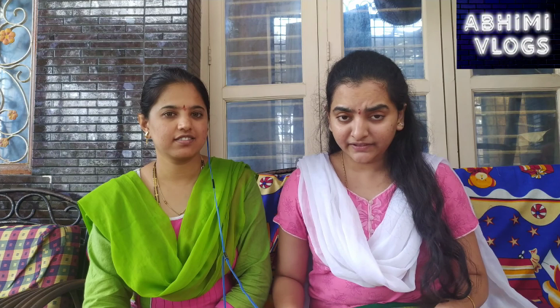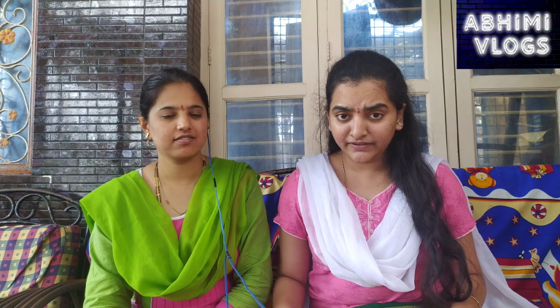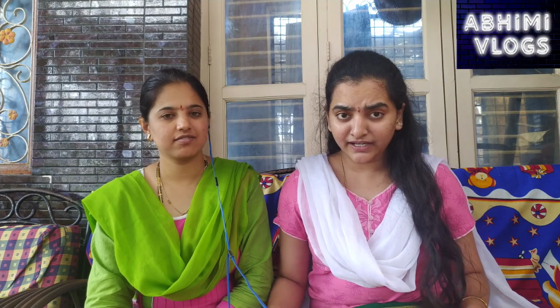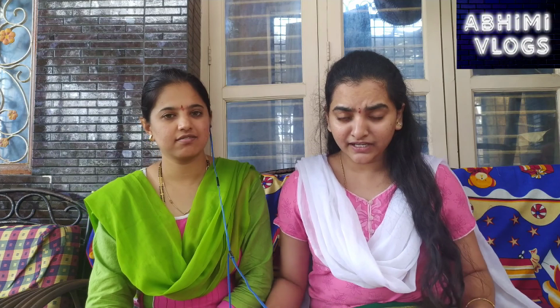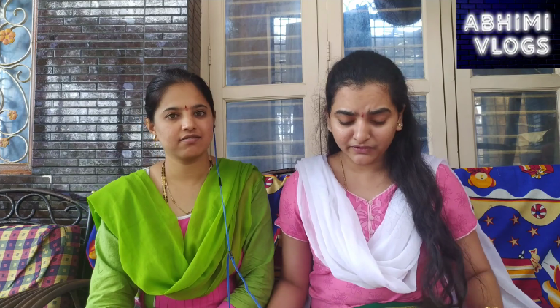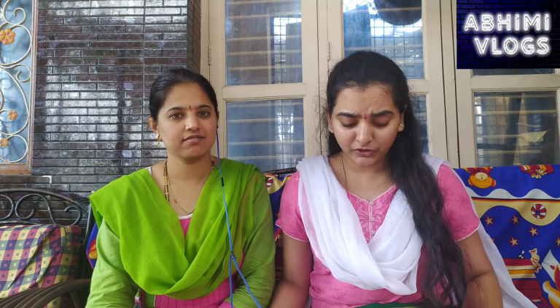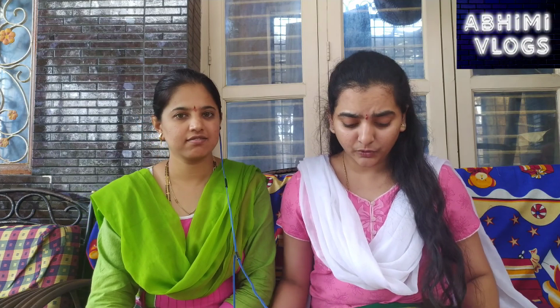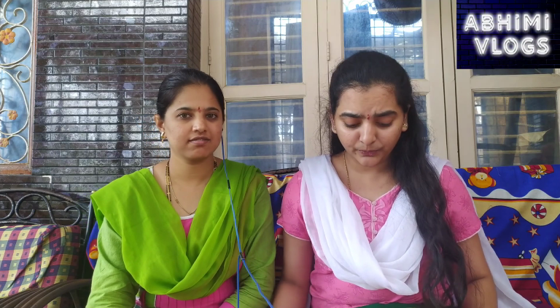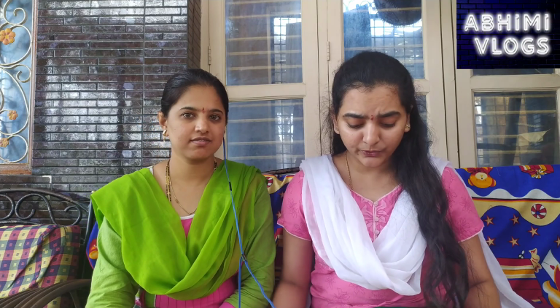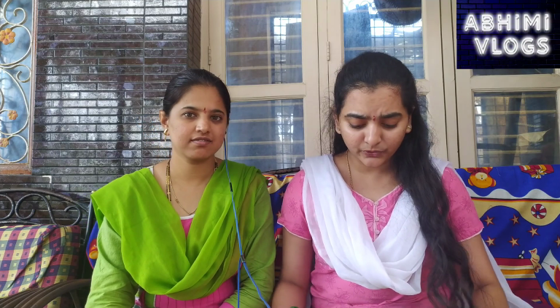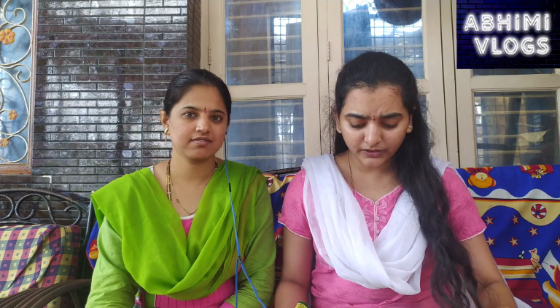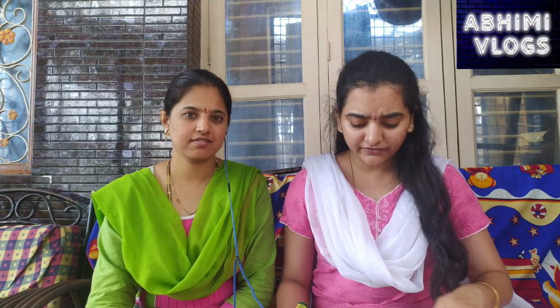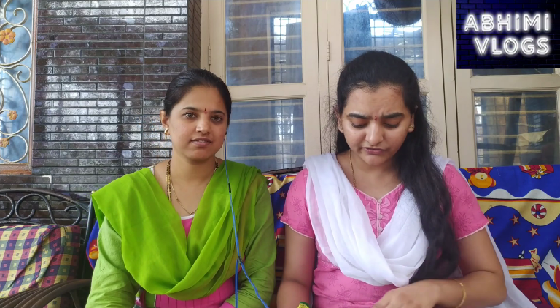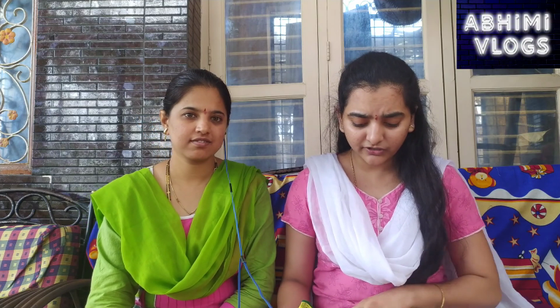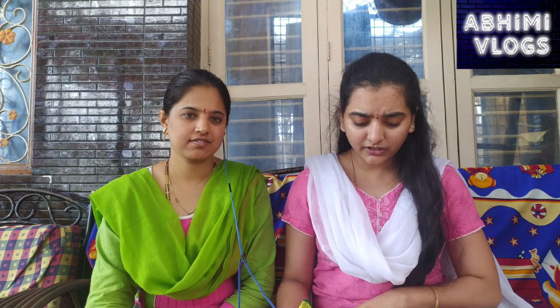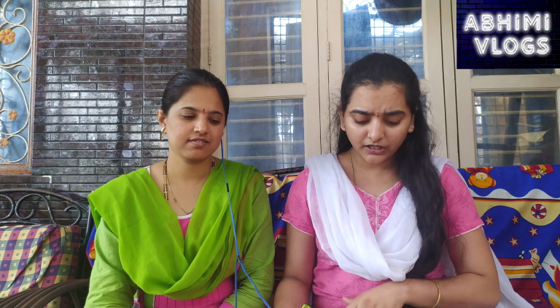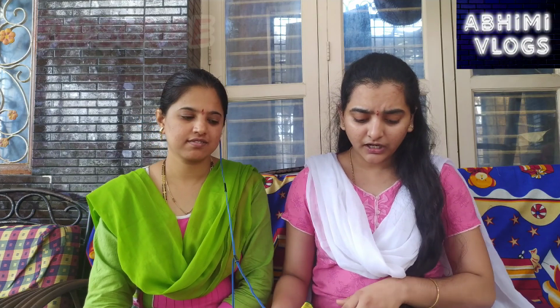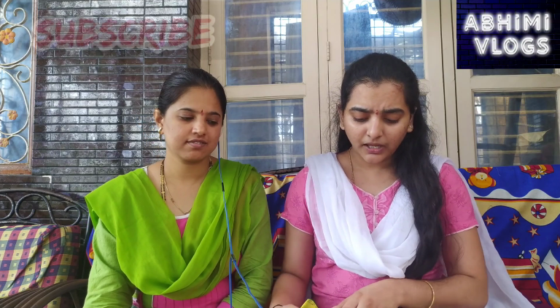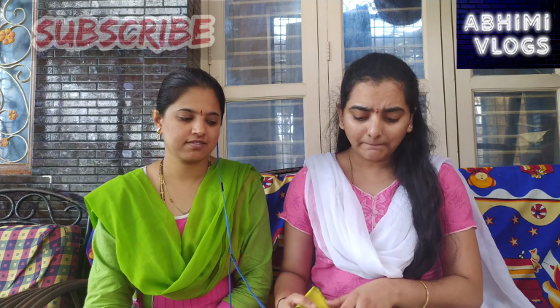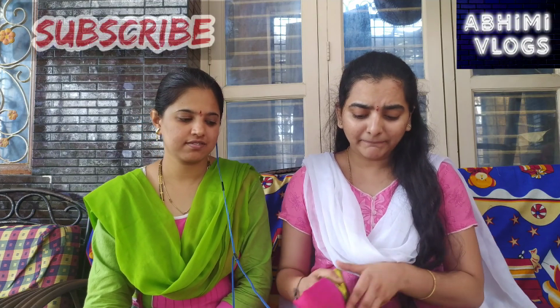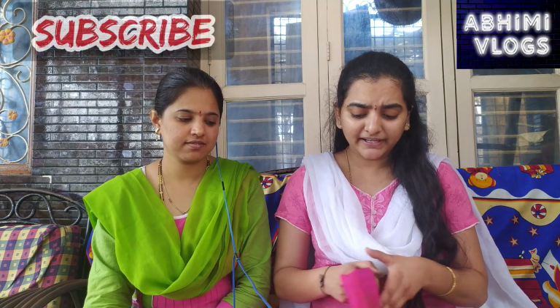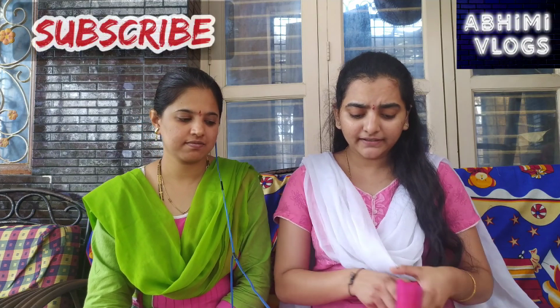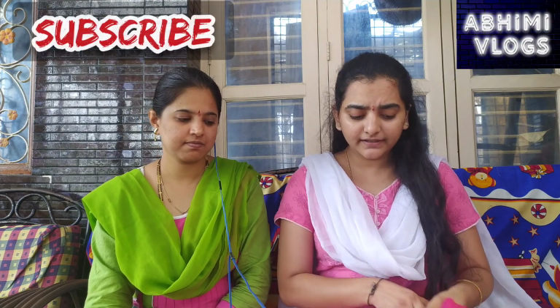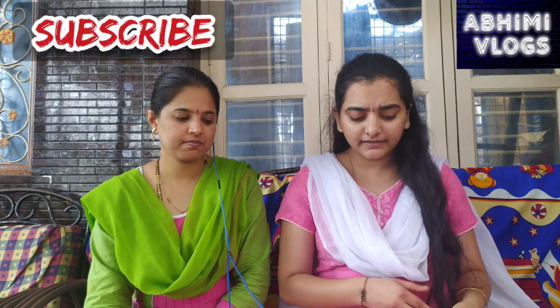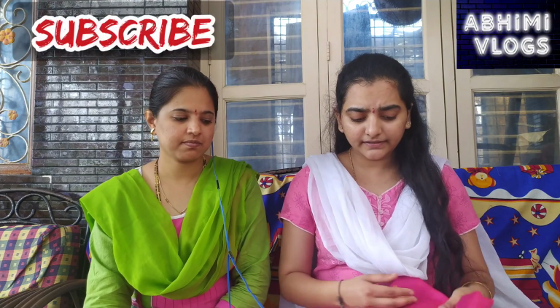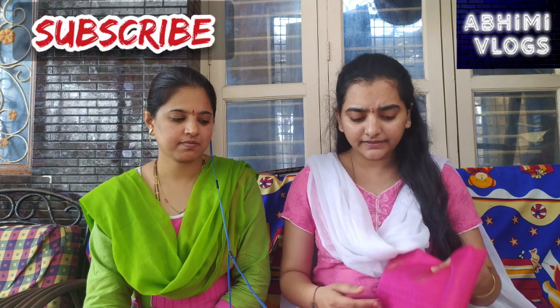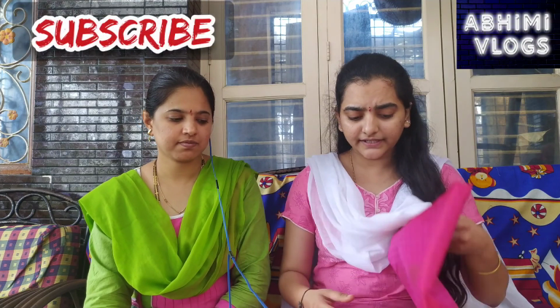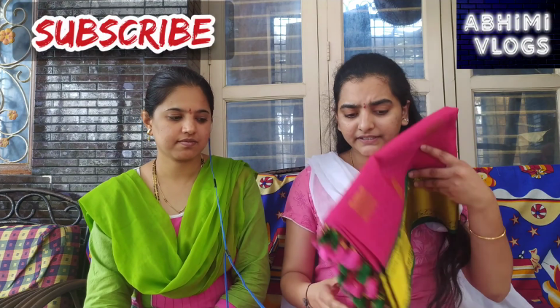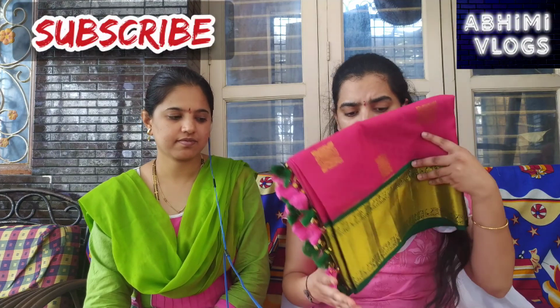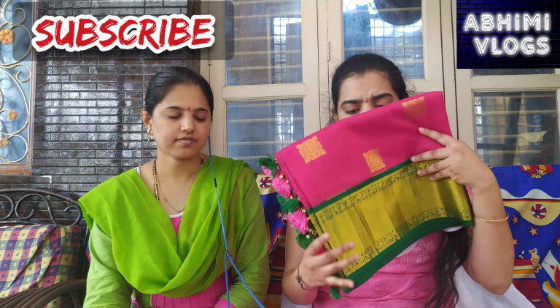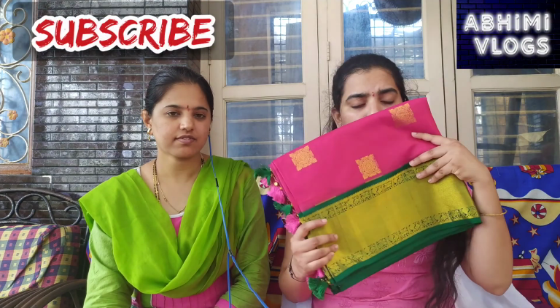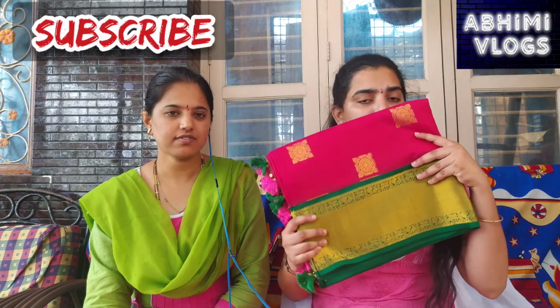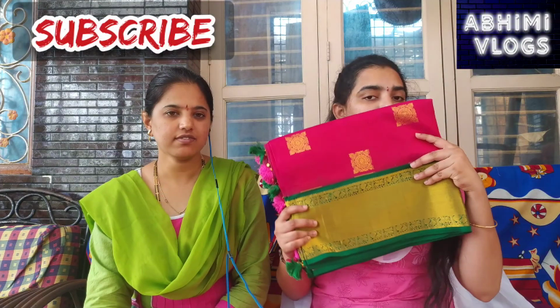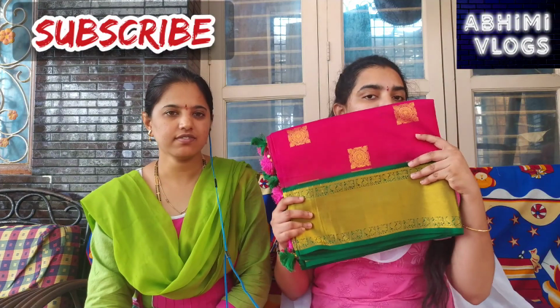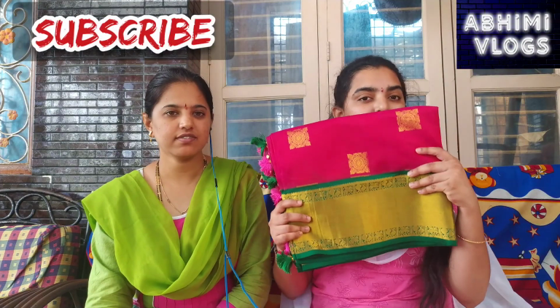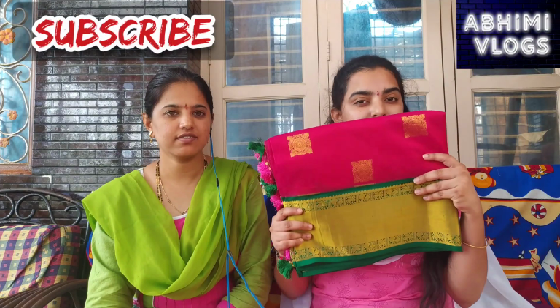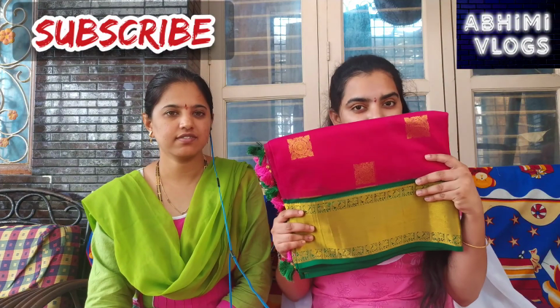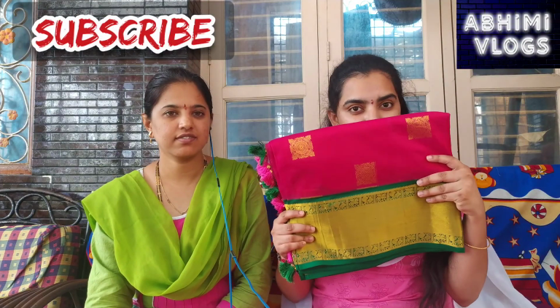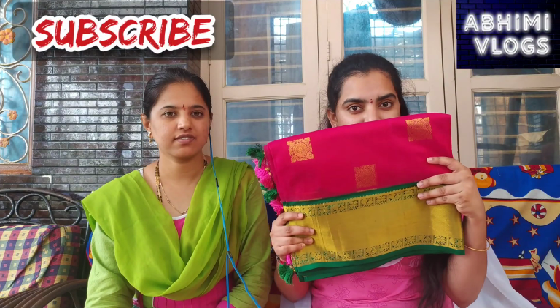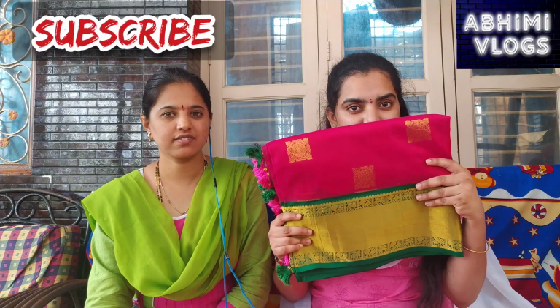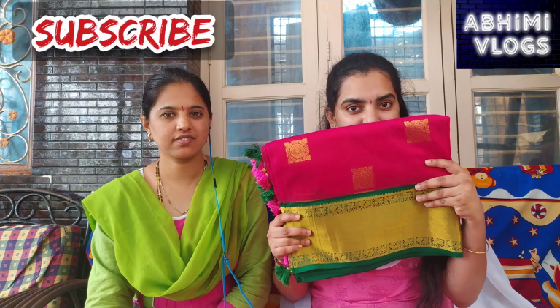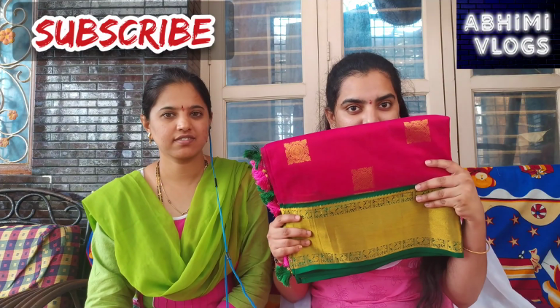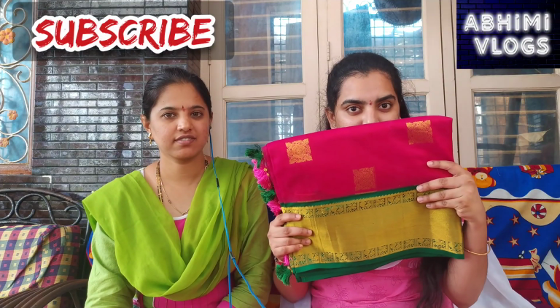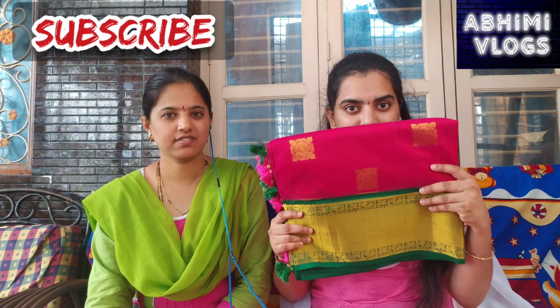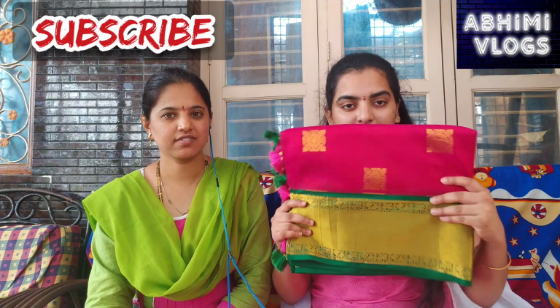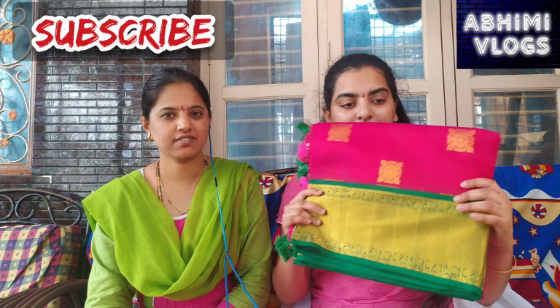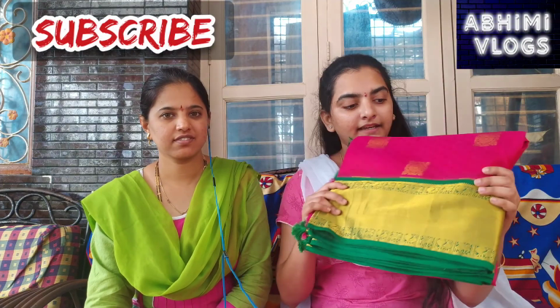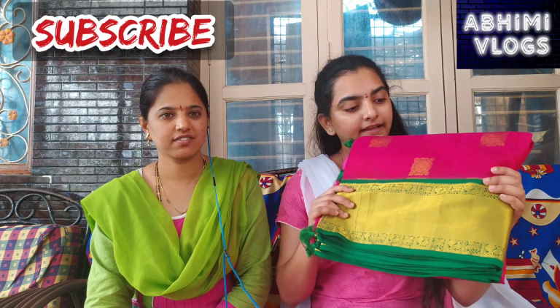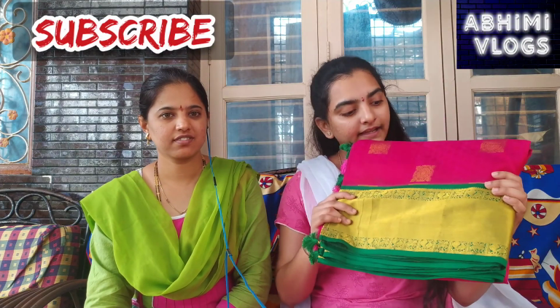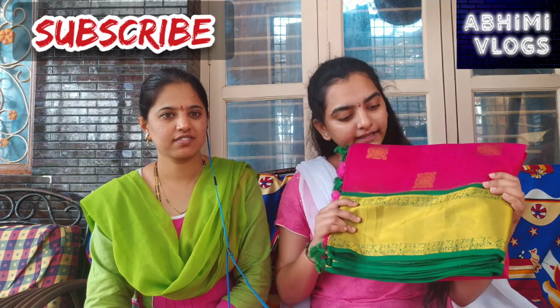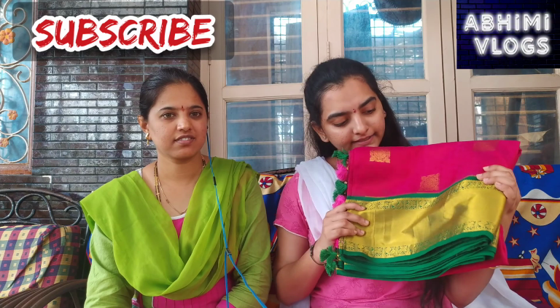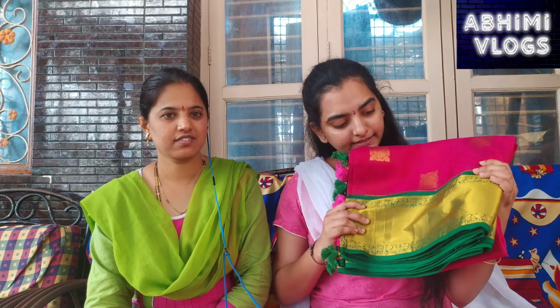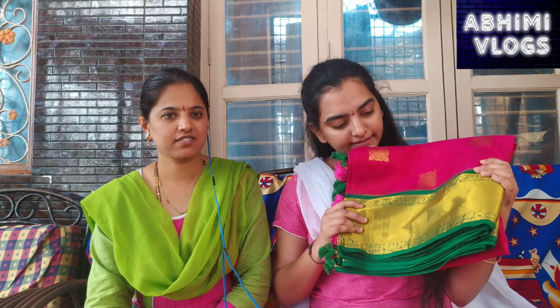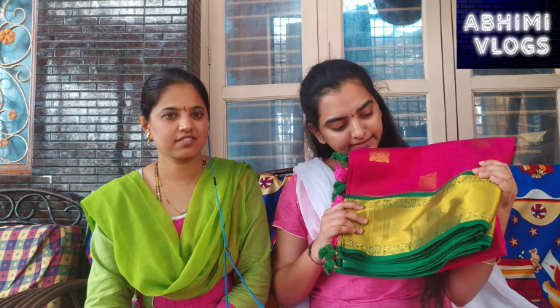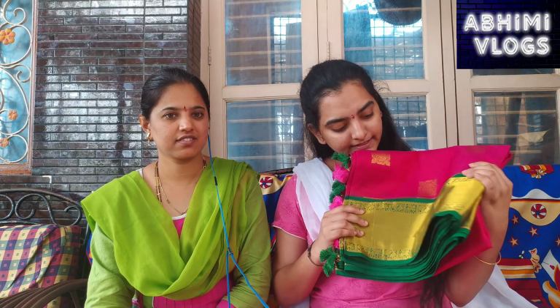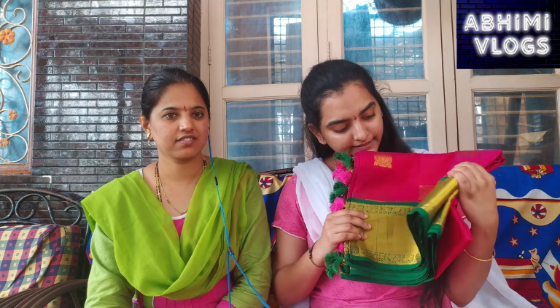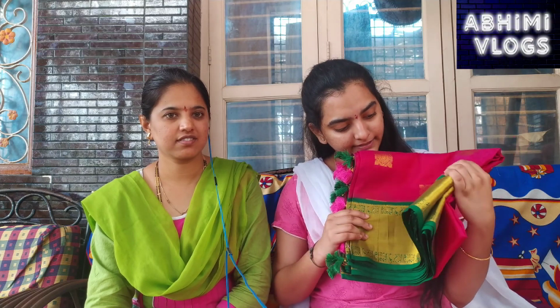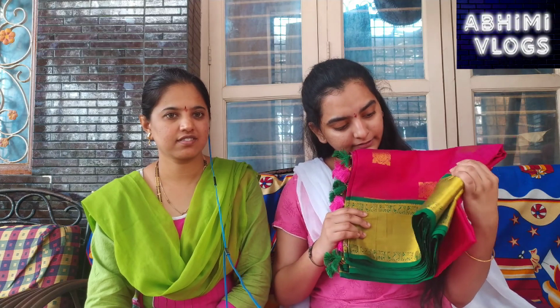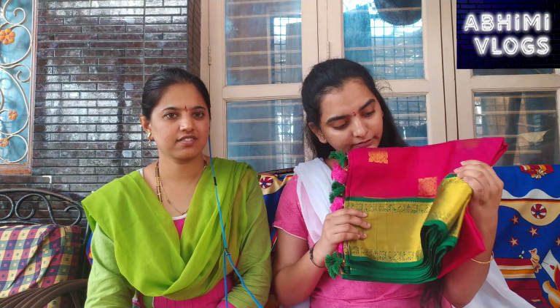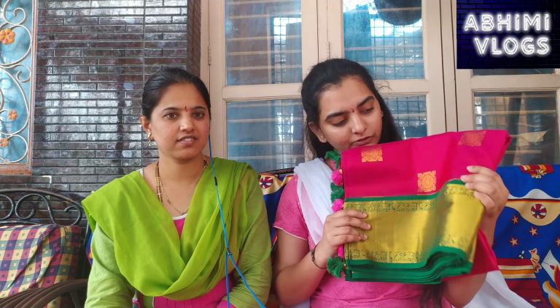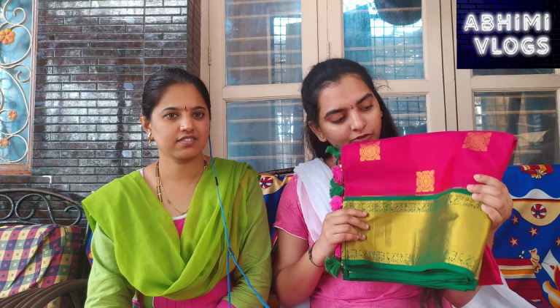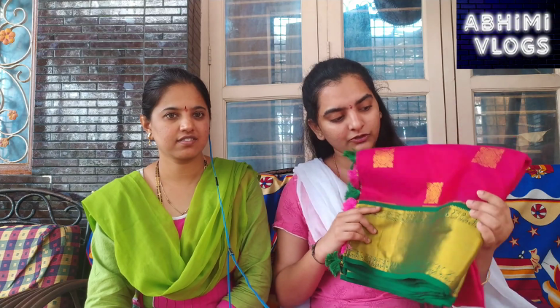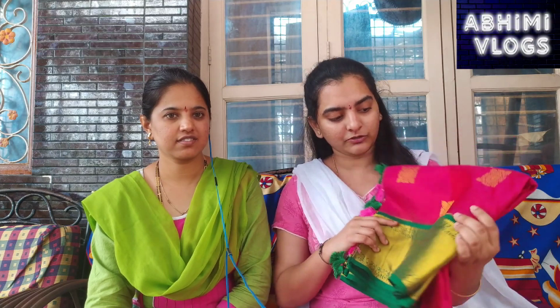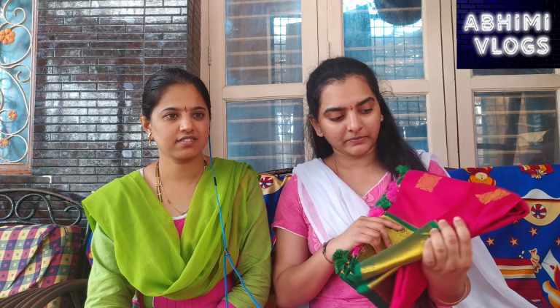This is a beautiful pink and green combination. If you like this, I will see you.